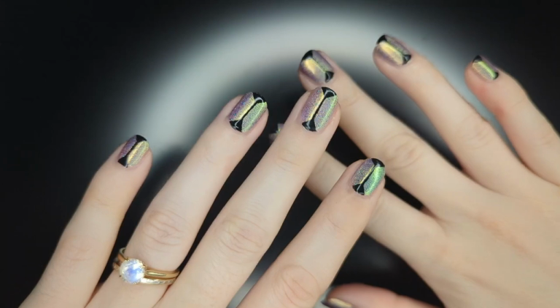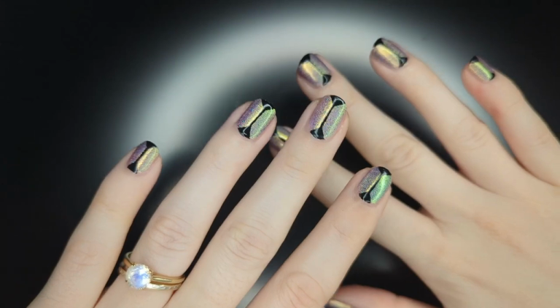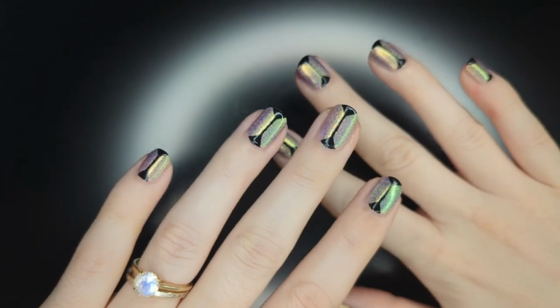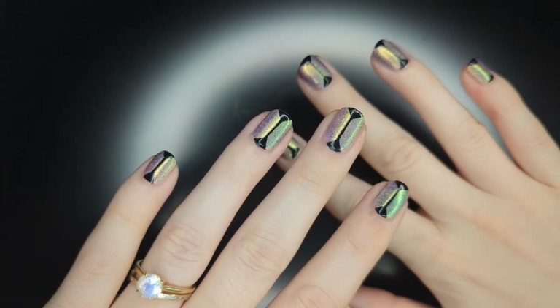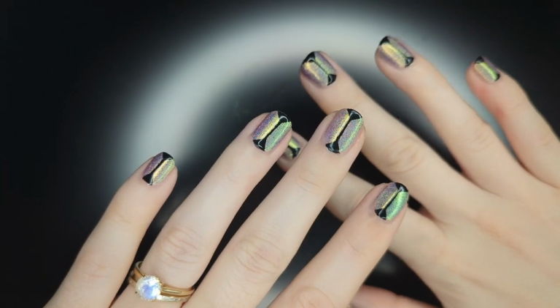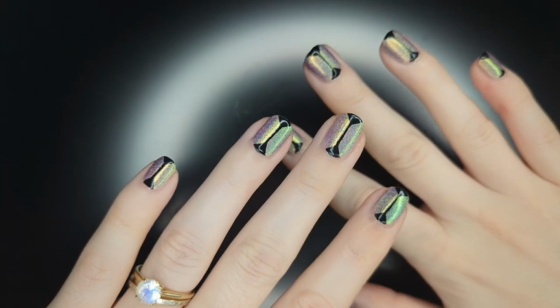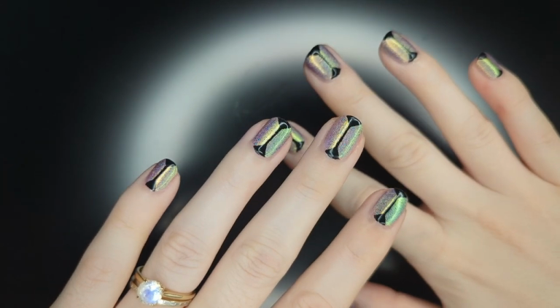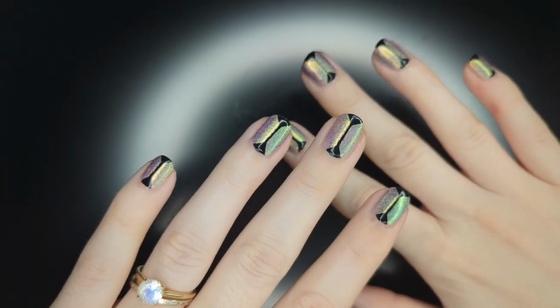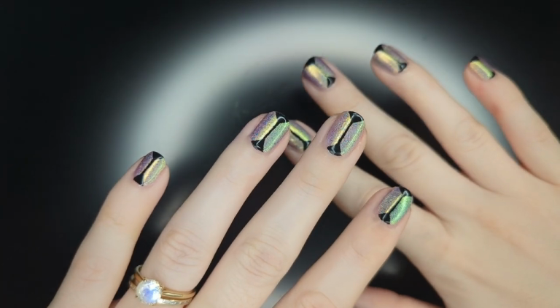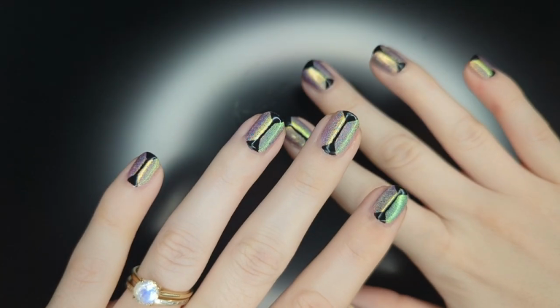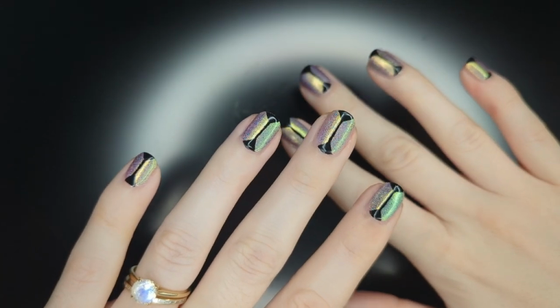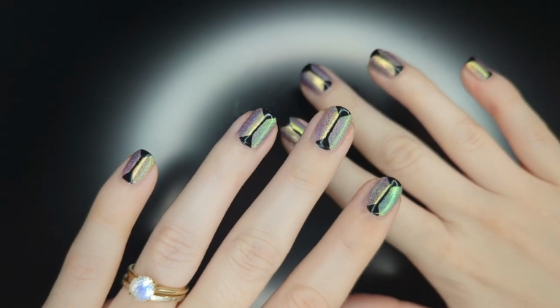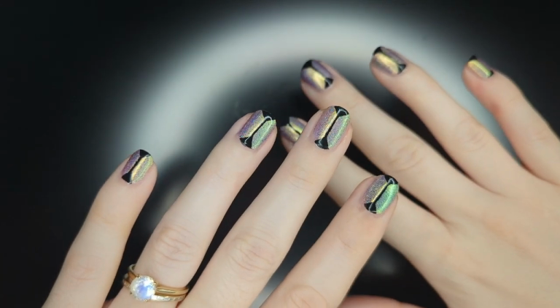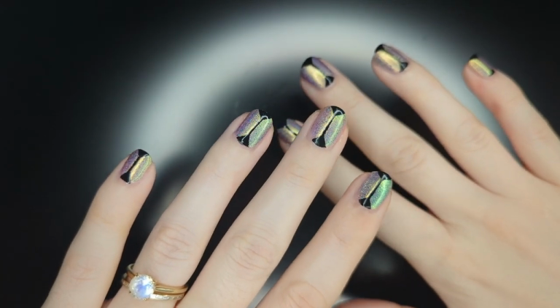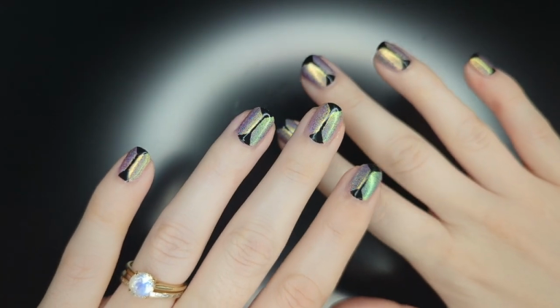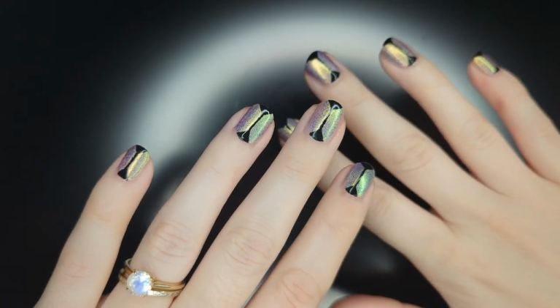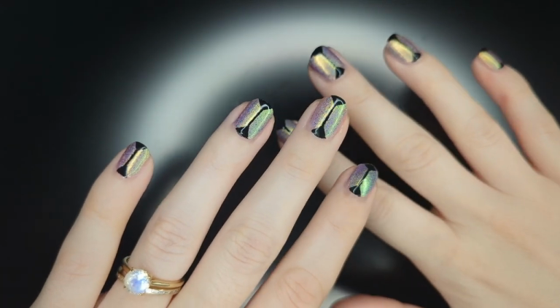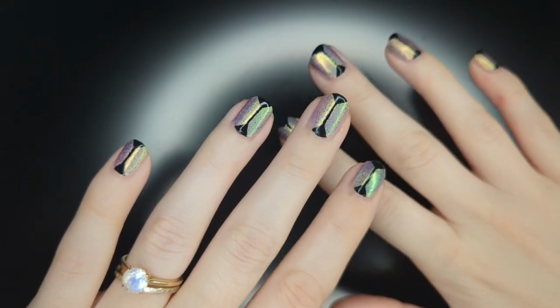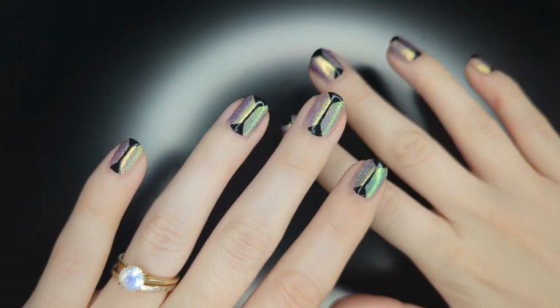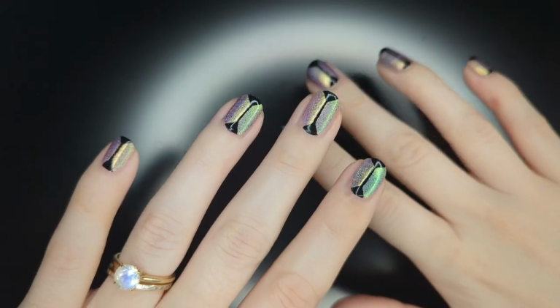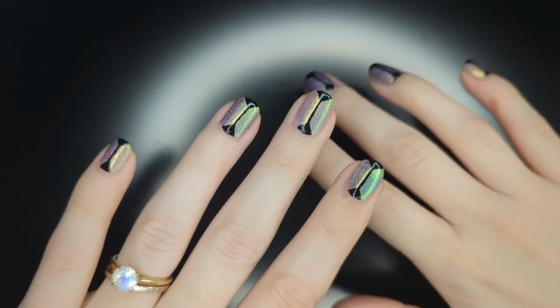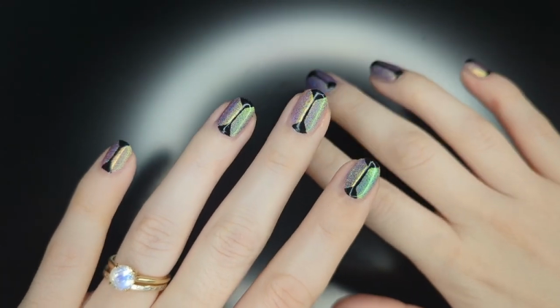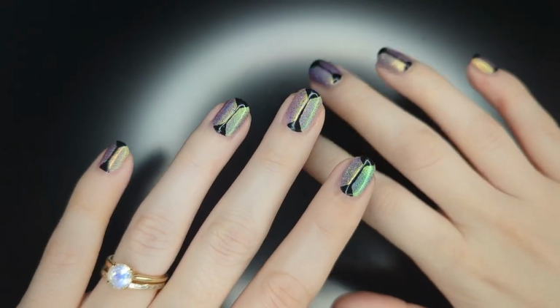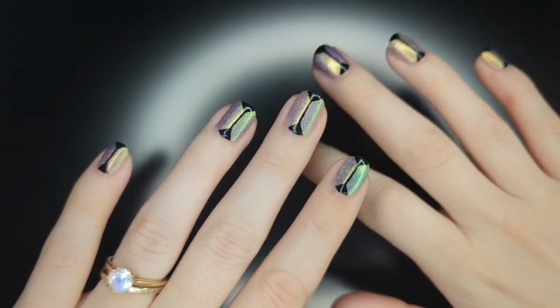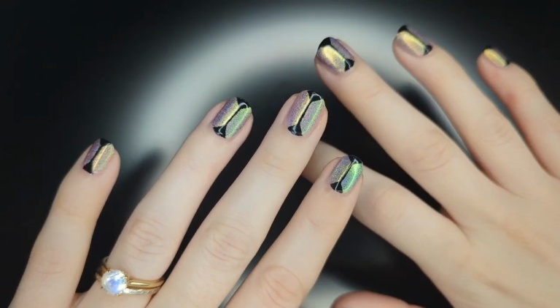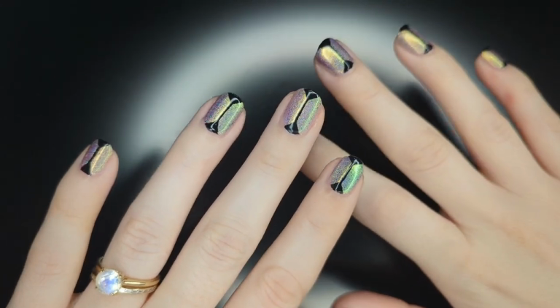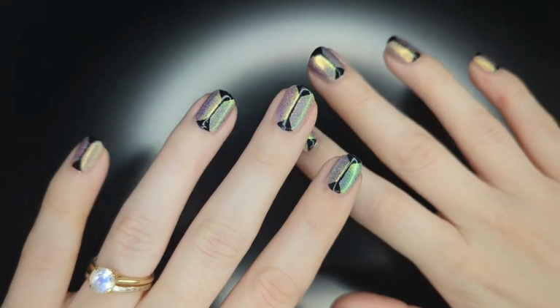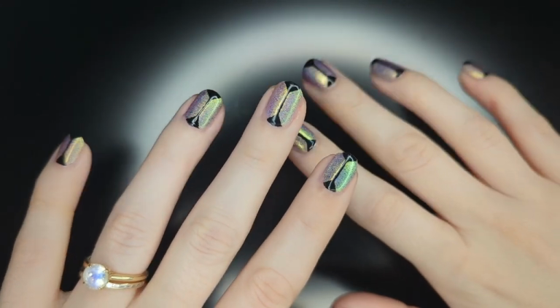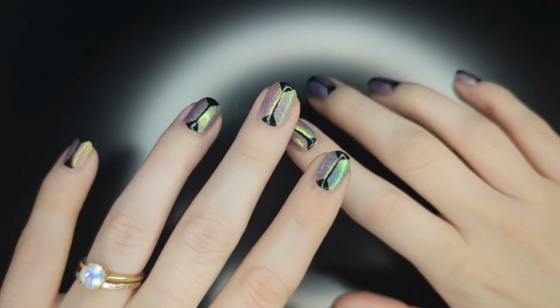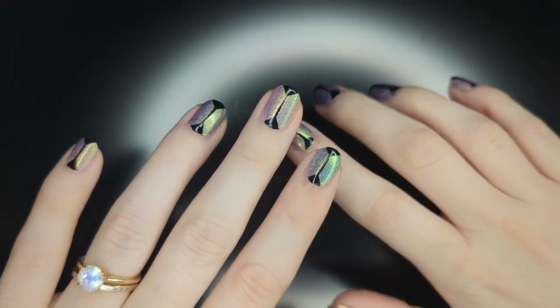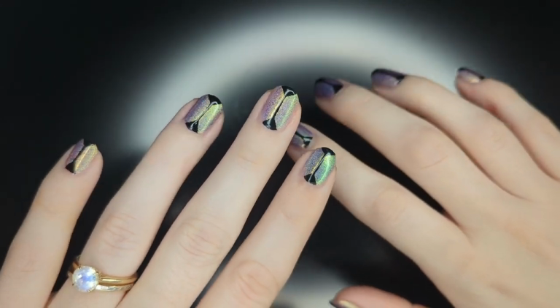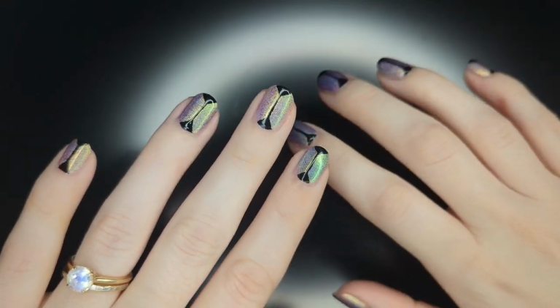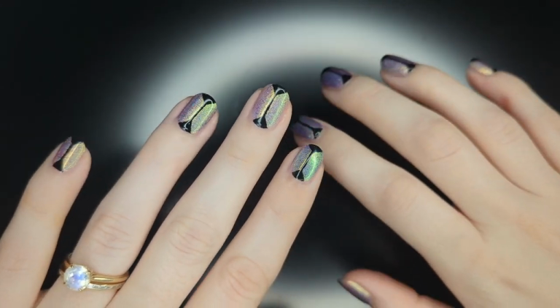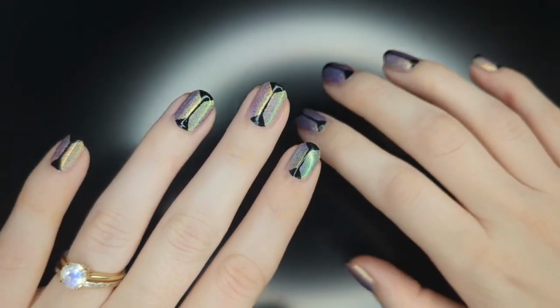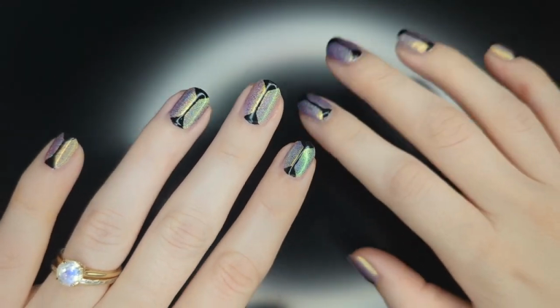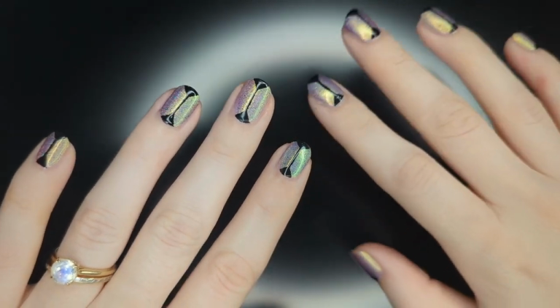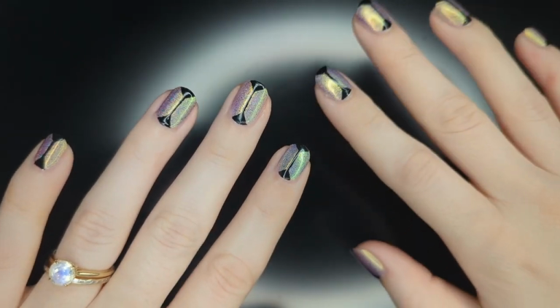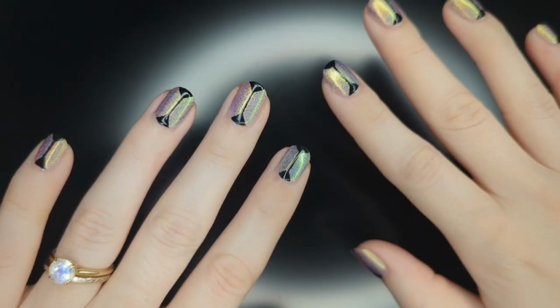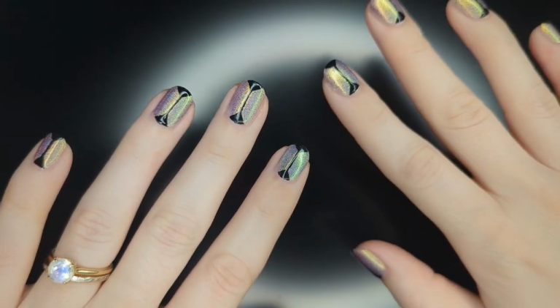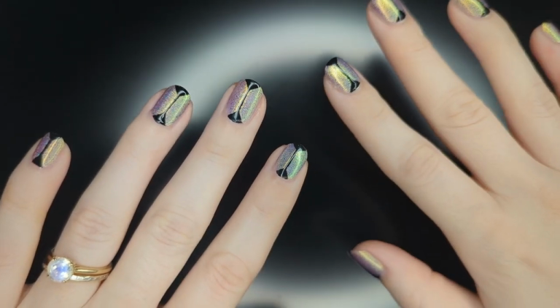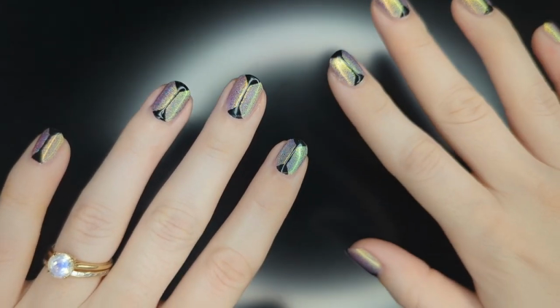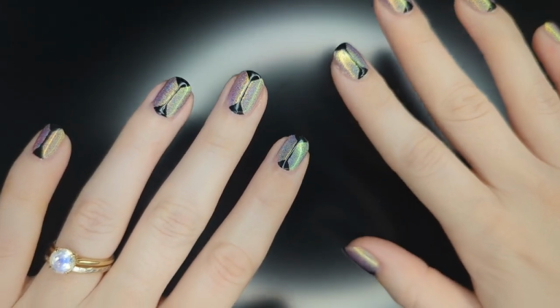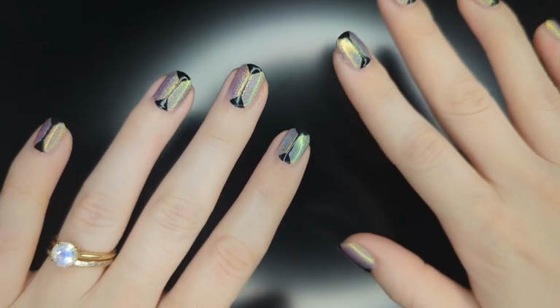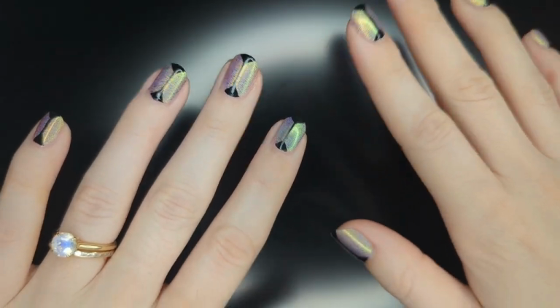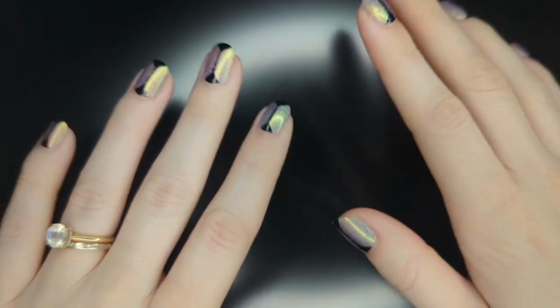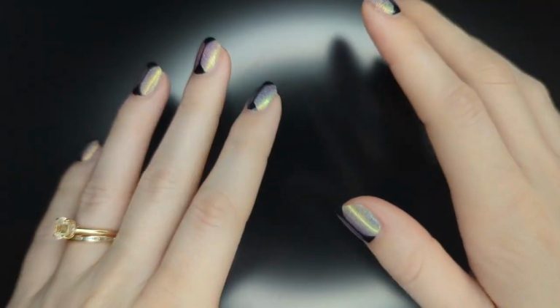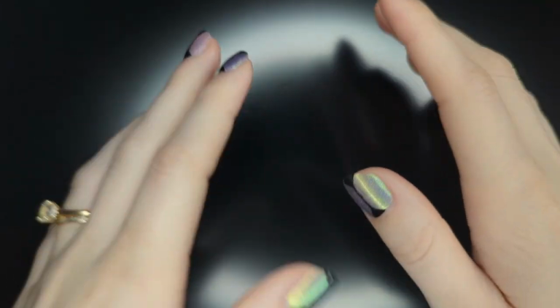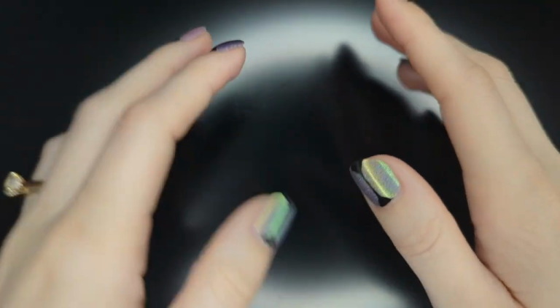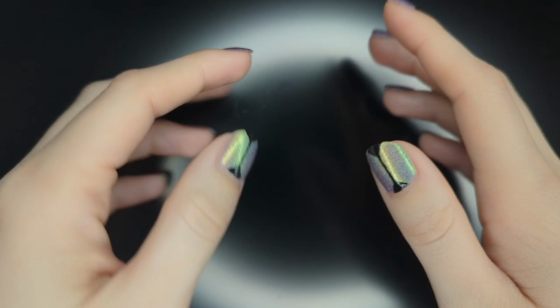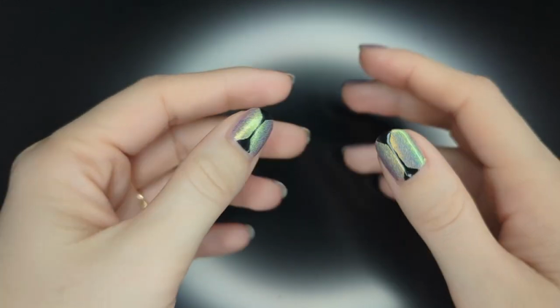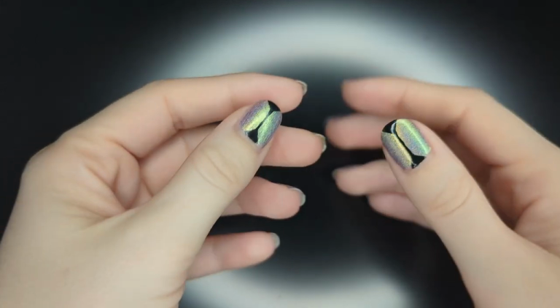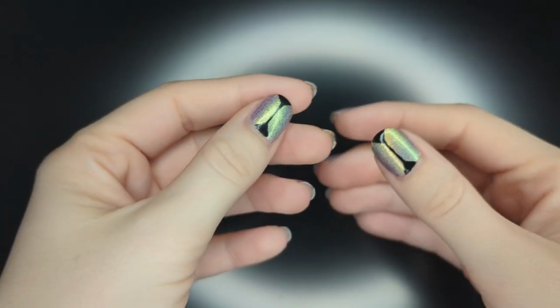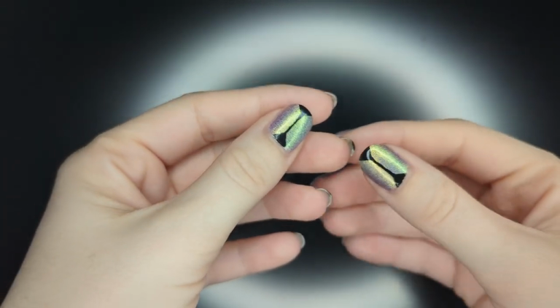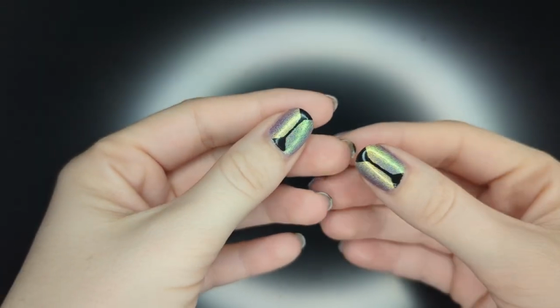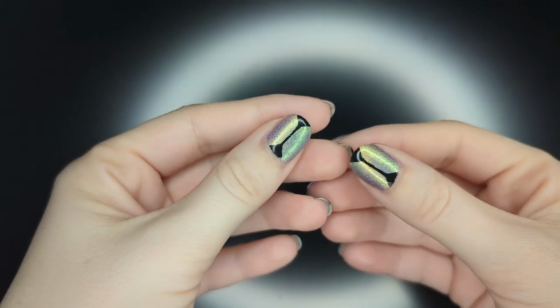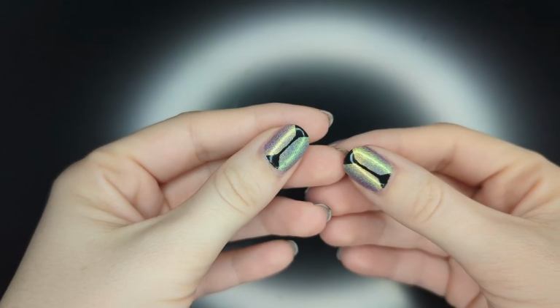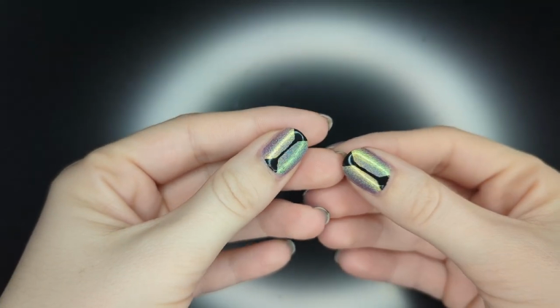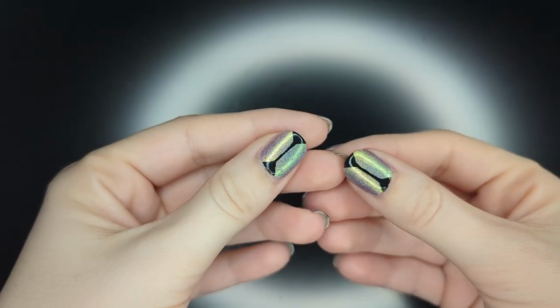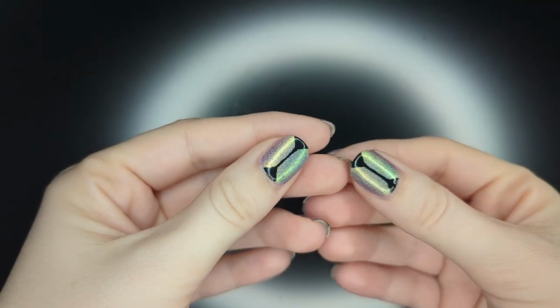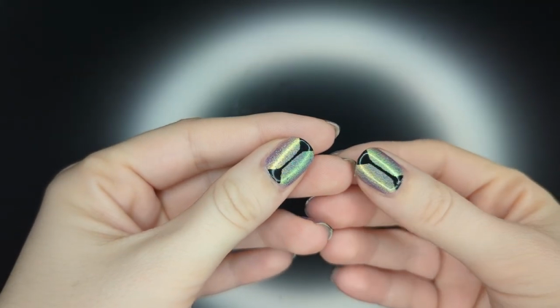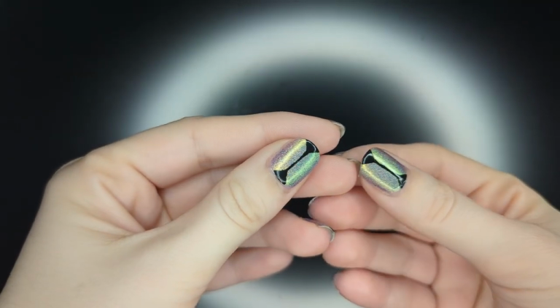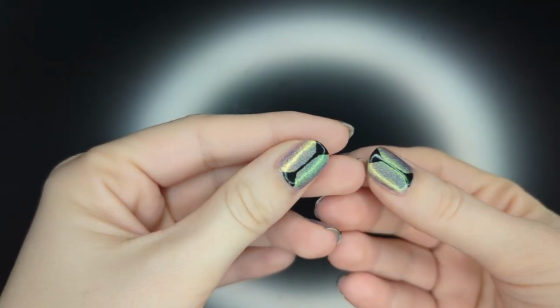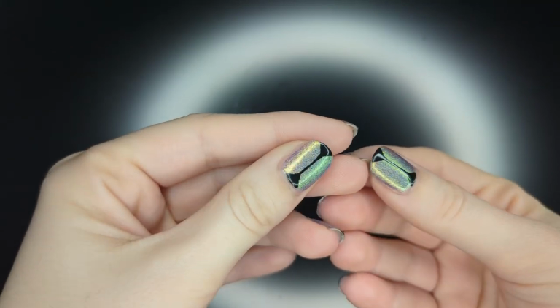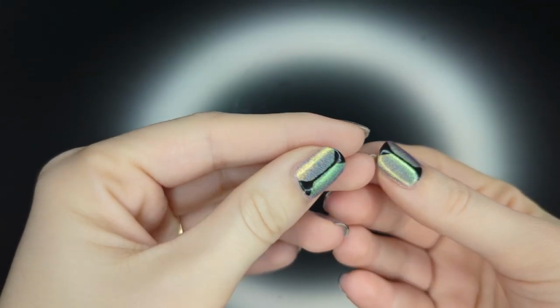Hello, my name is Cheyenne and welcome back to another nail art tutorial. Today I'm going to be showing you how to create this sleek geometric look.